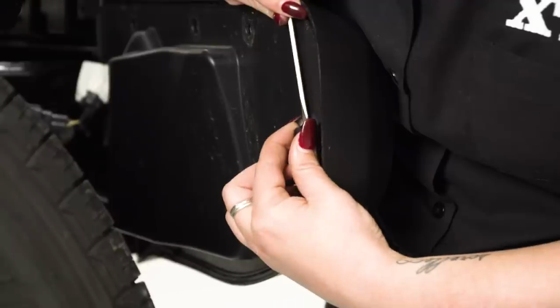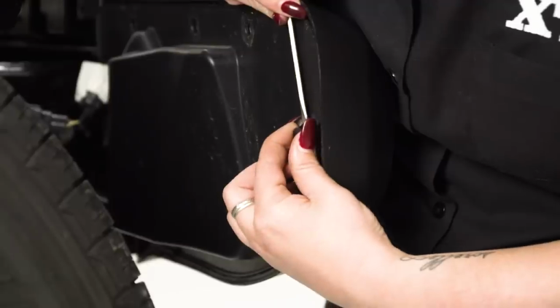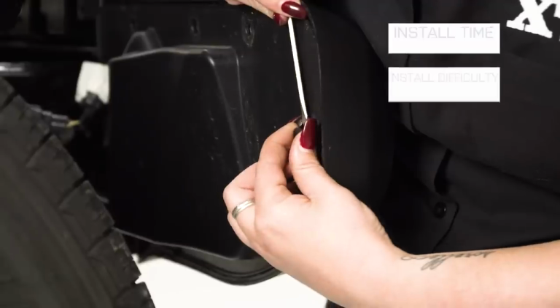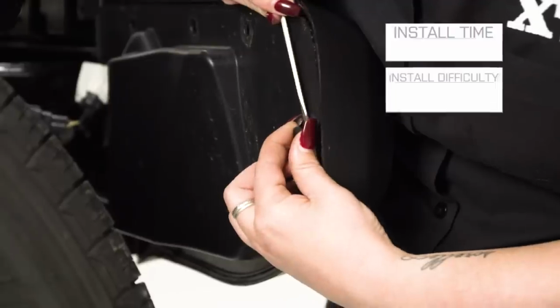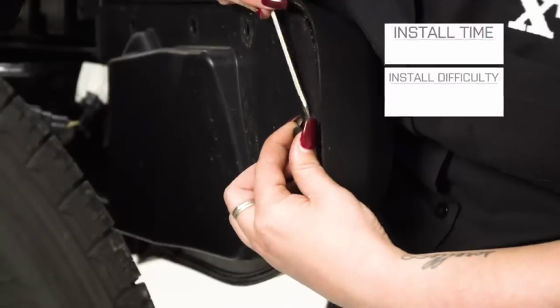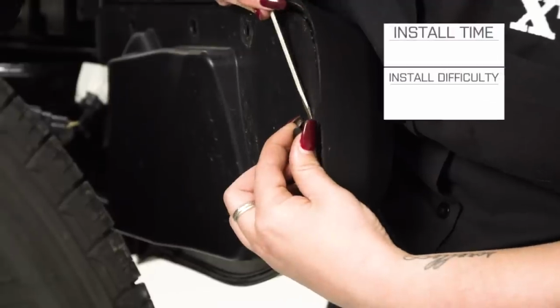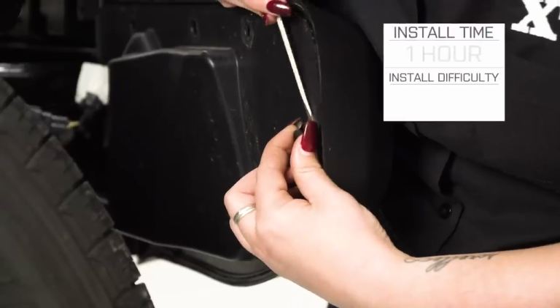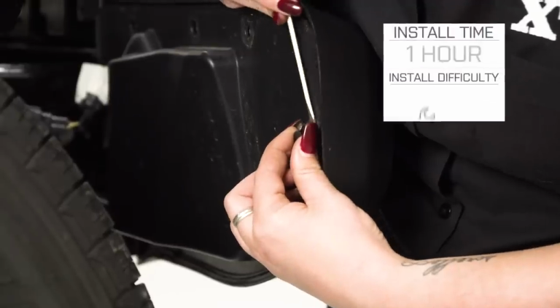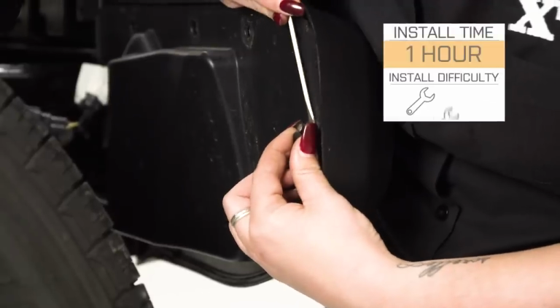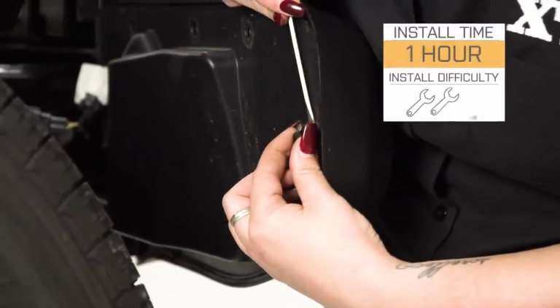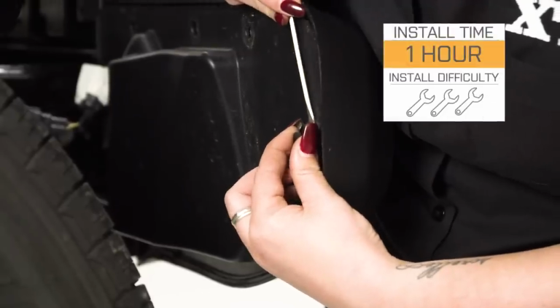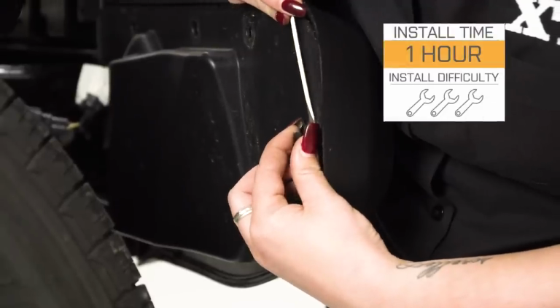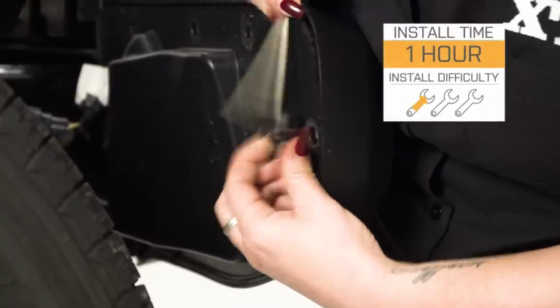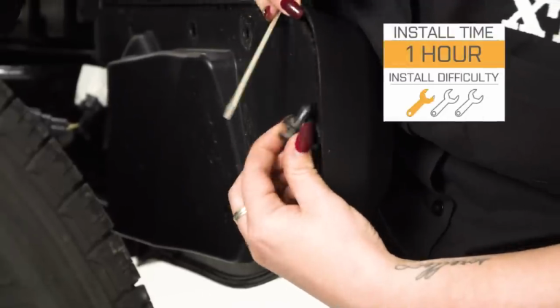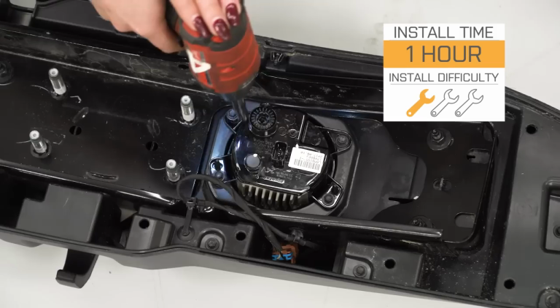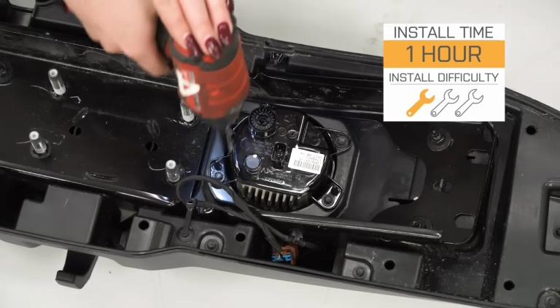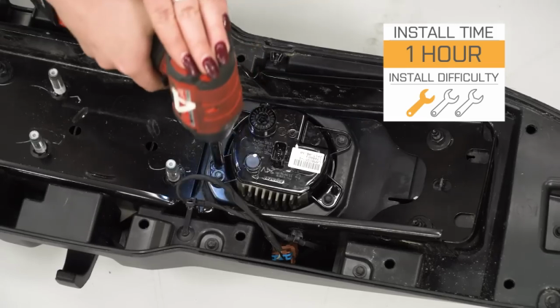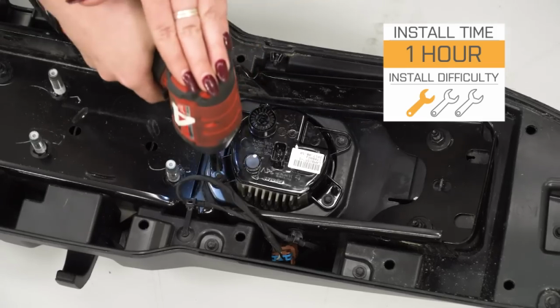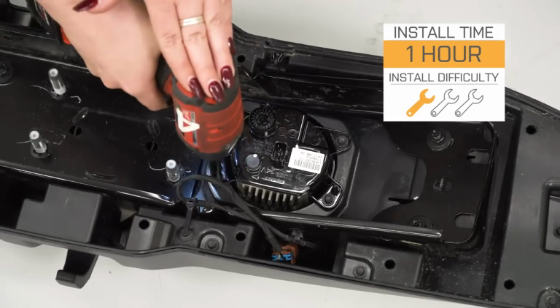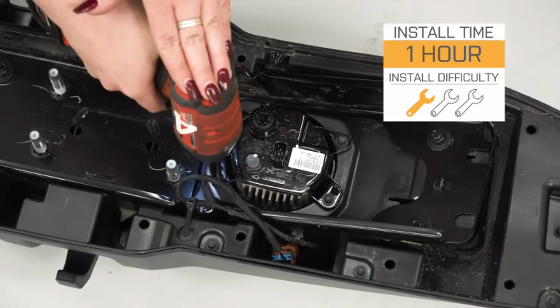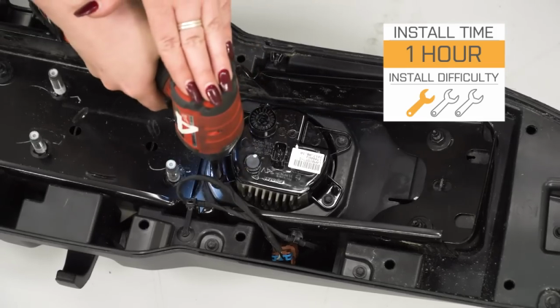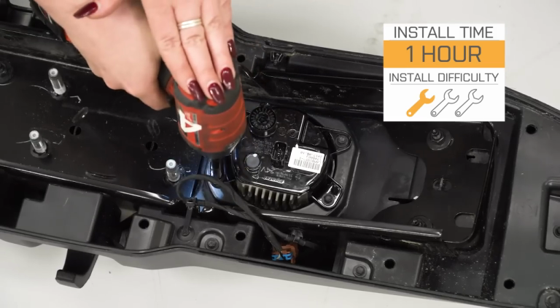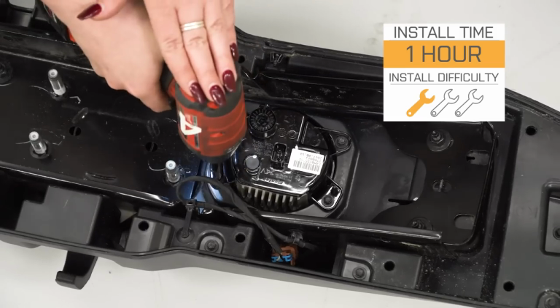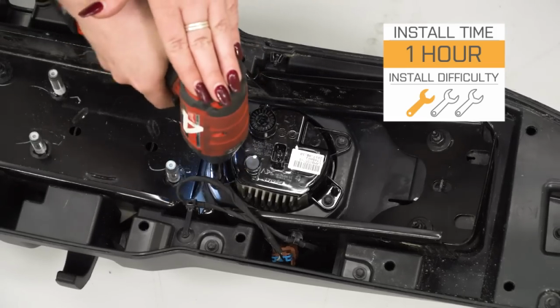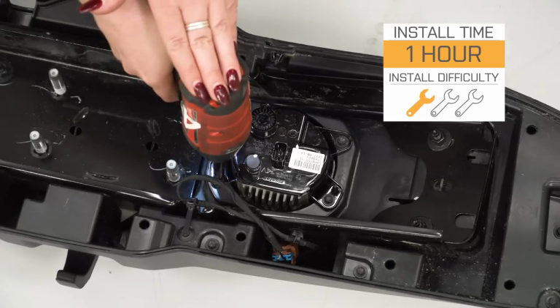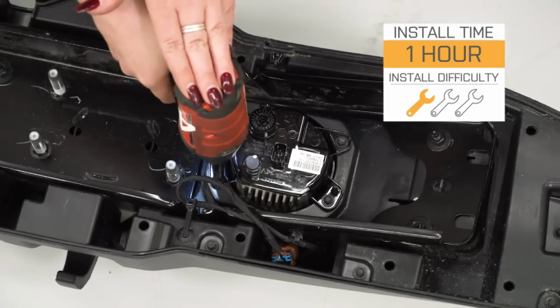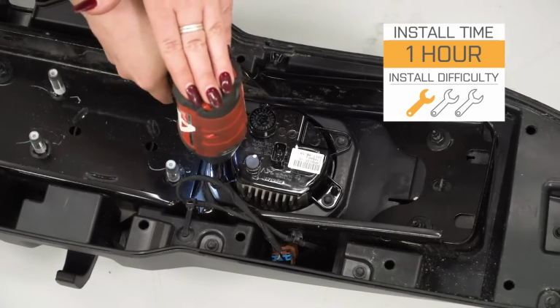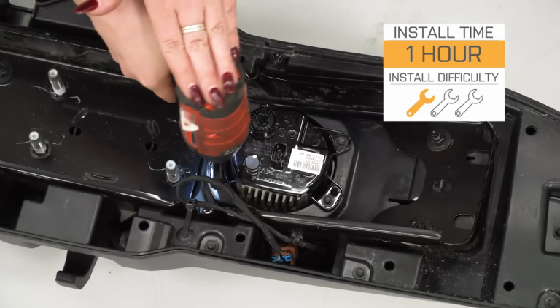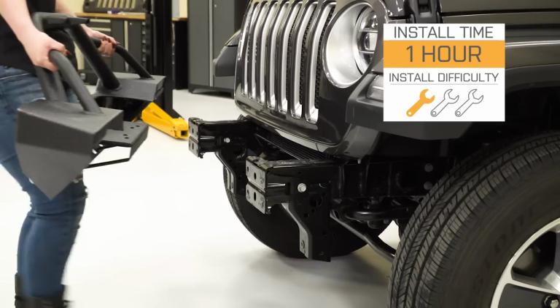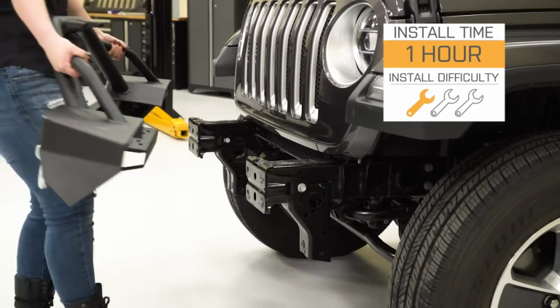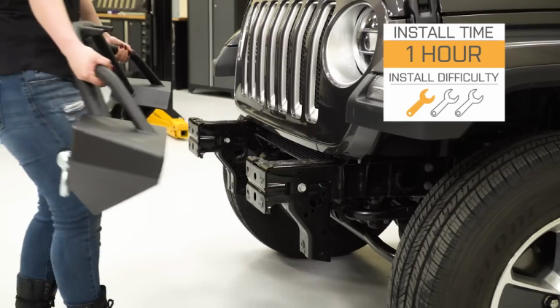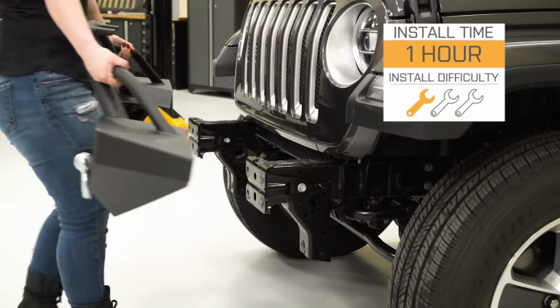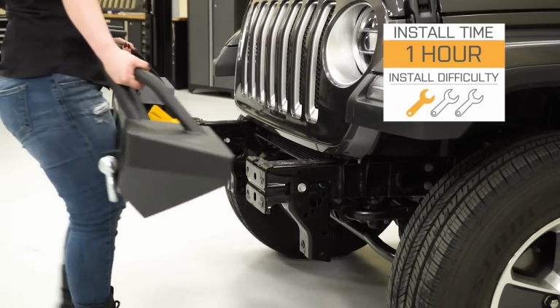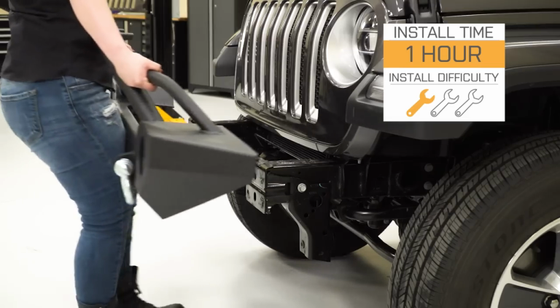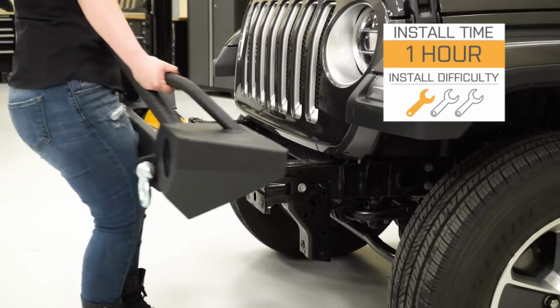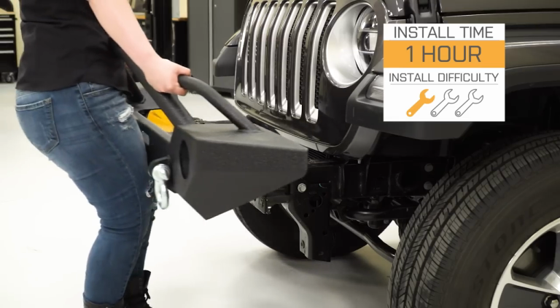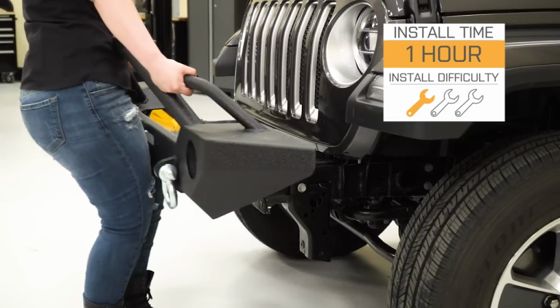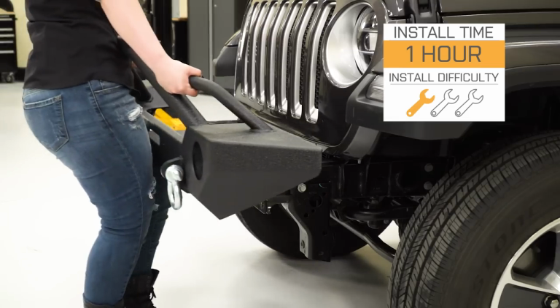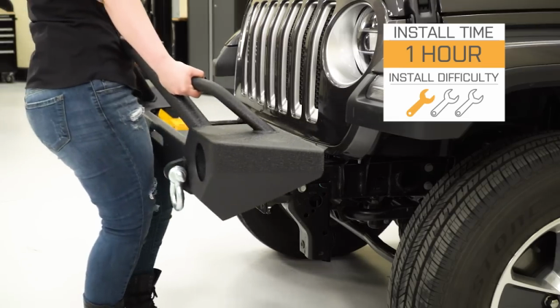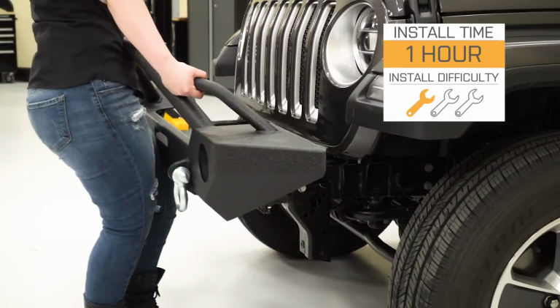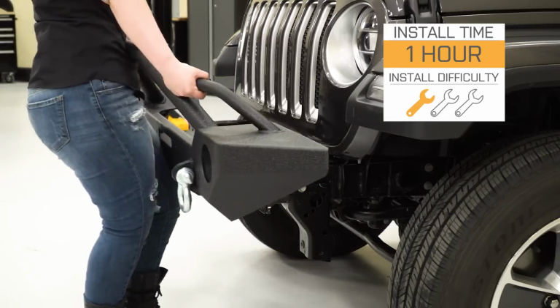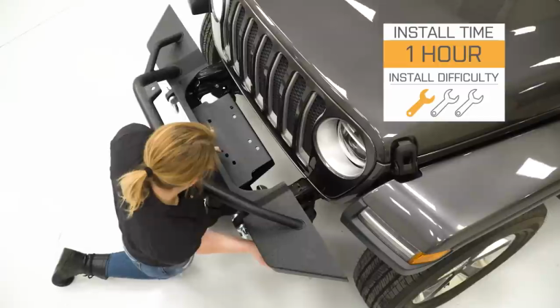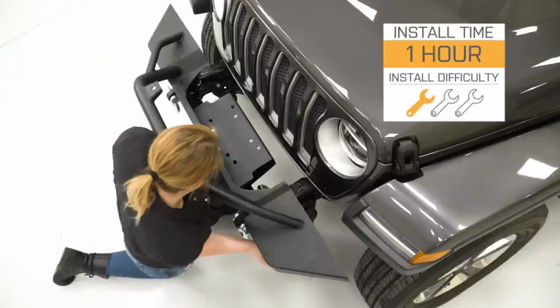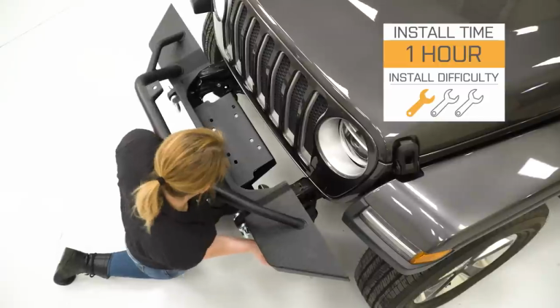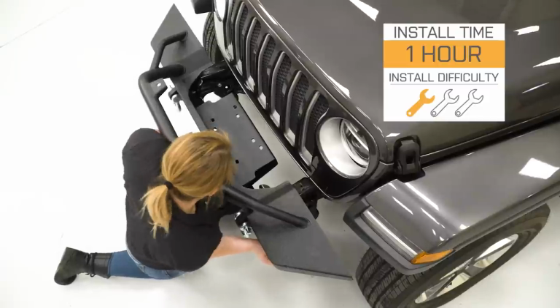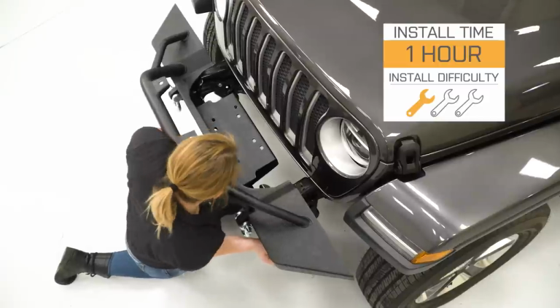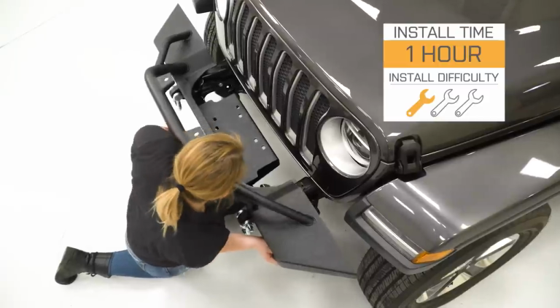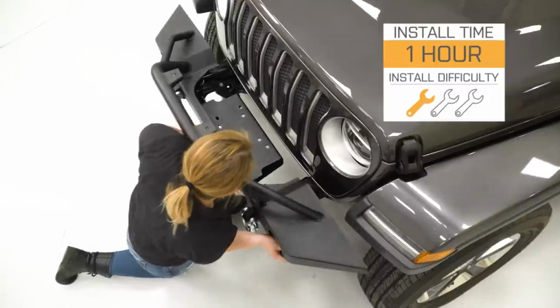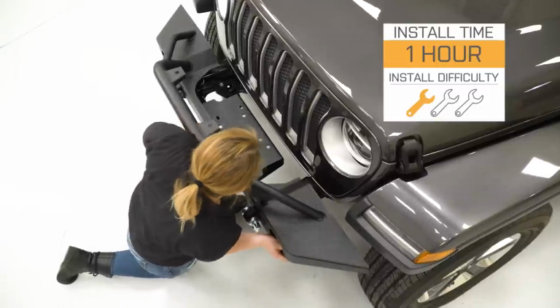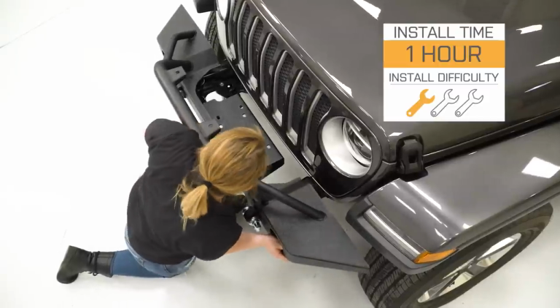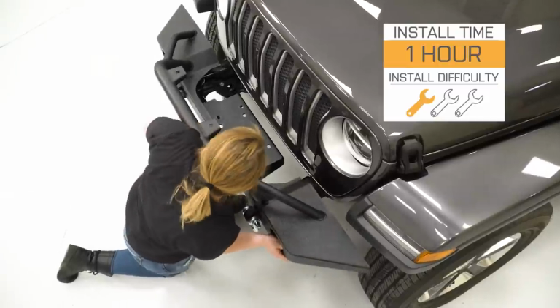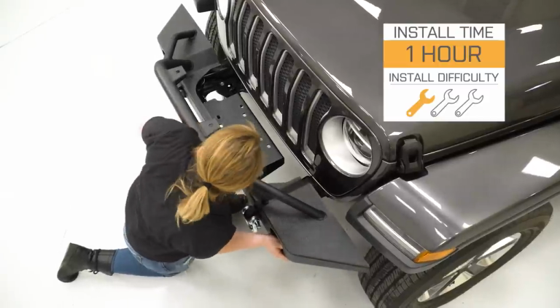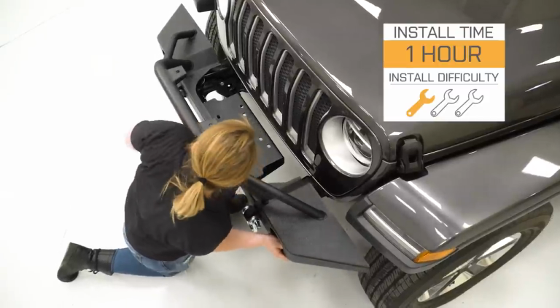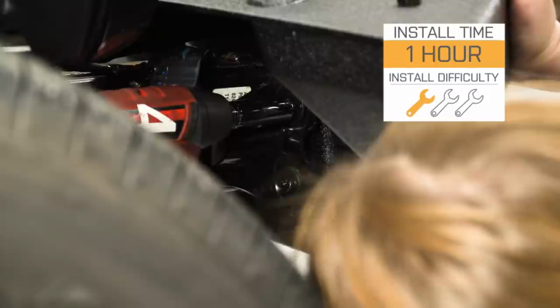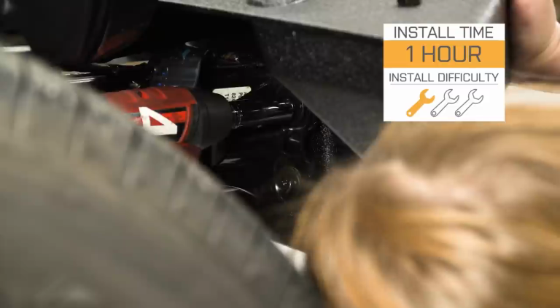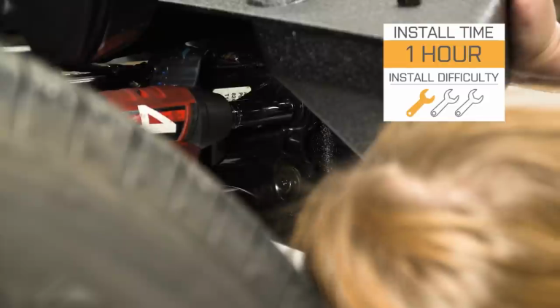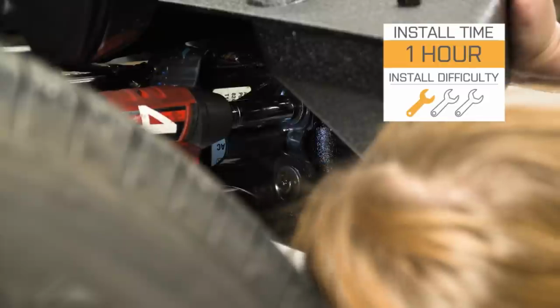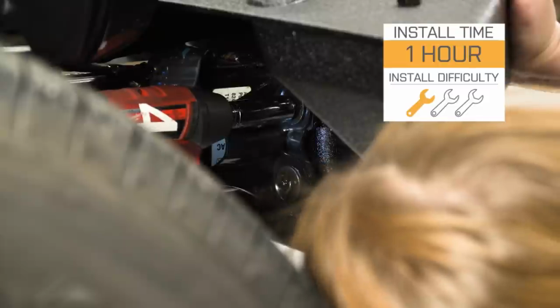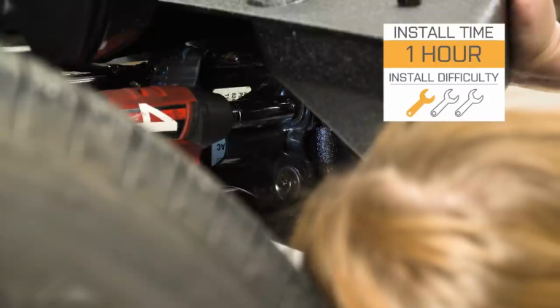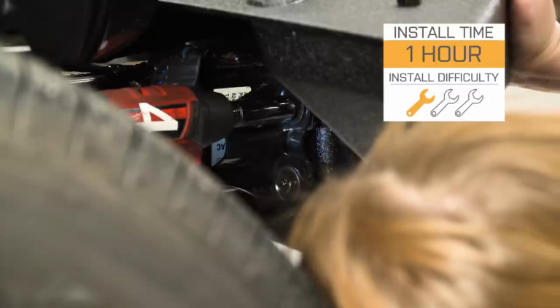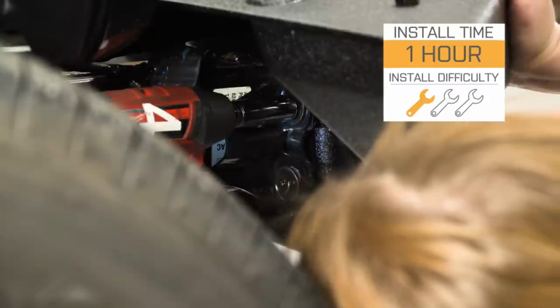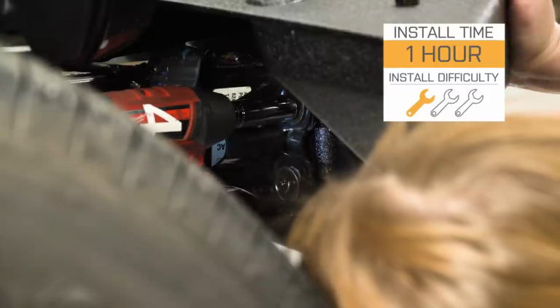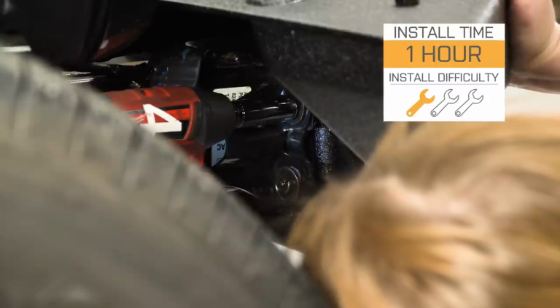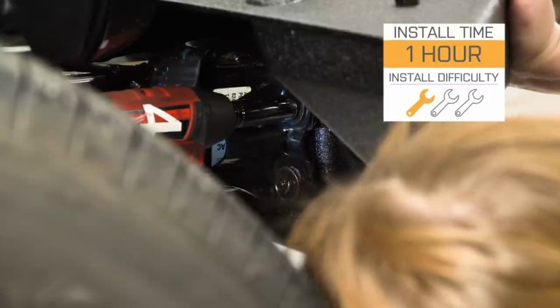Install is gonna be a one out of three wrenches on the difficulty meter, taking you a total of about one hour in your driveway. So speaking of the install, let's jump into that now.